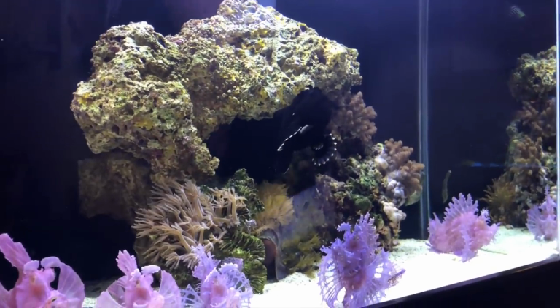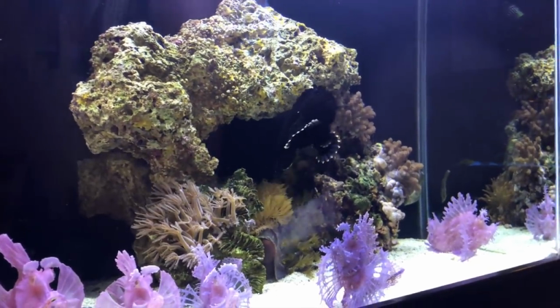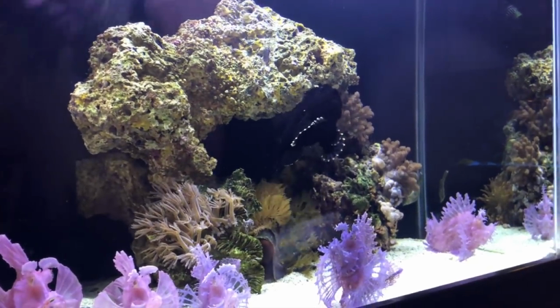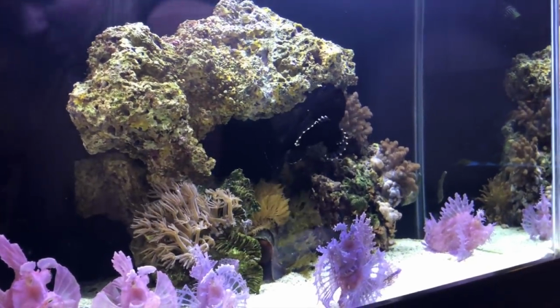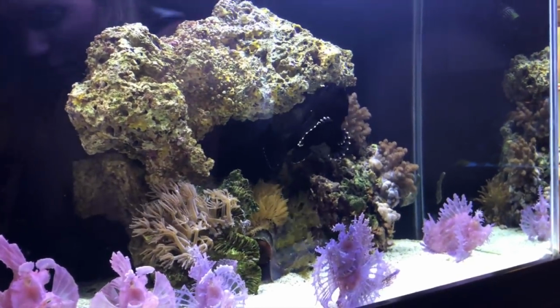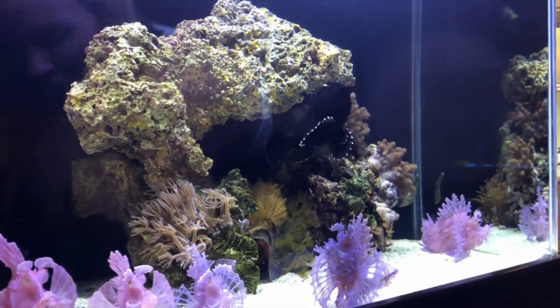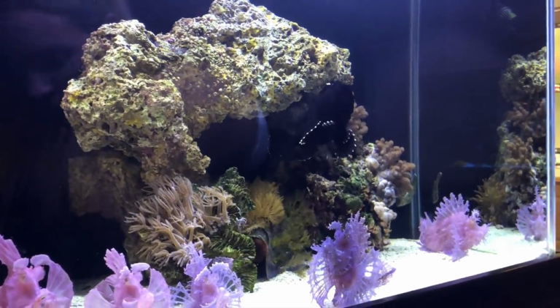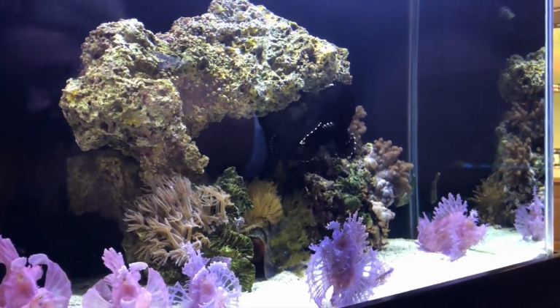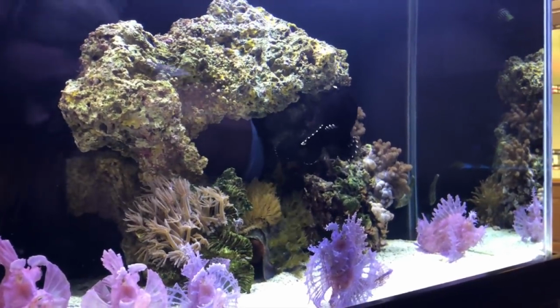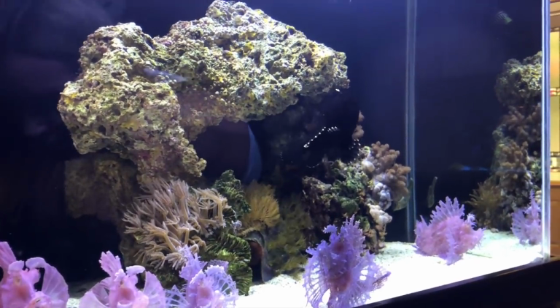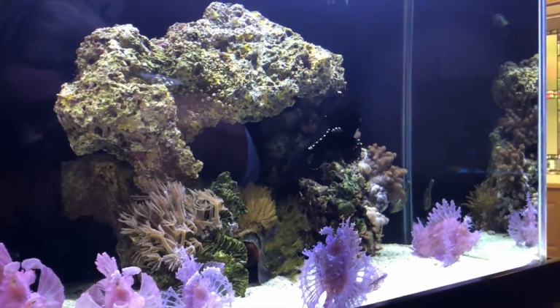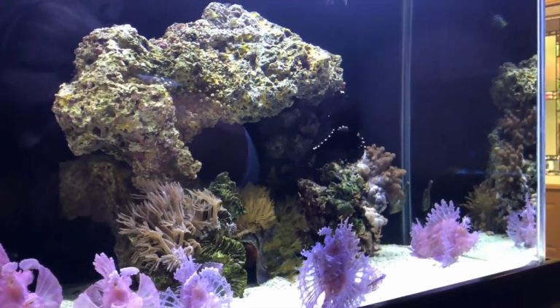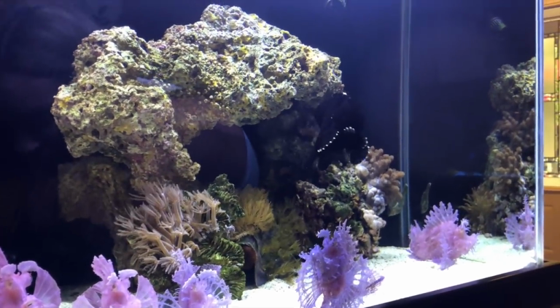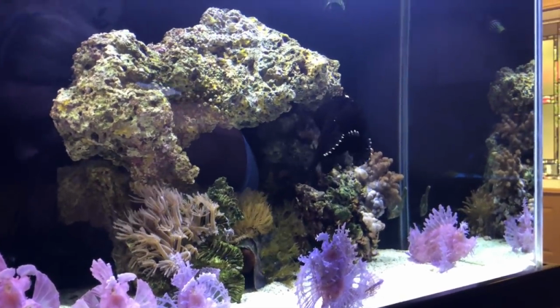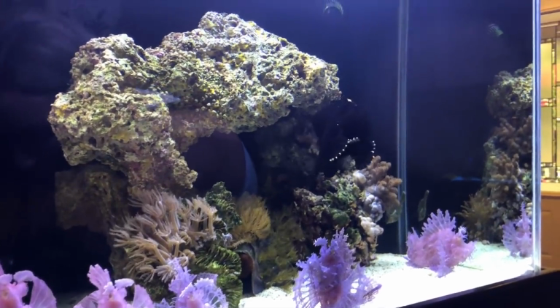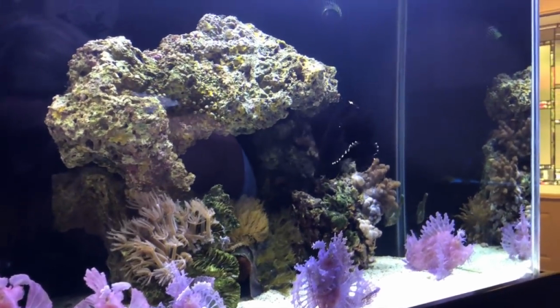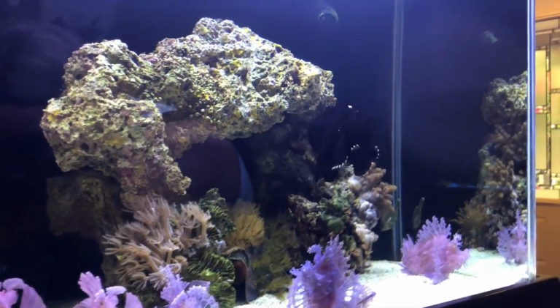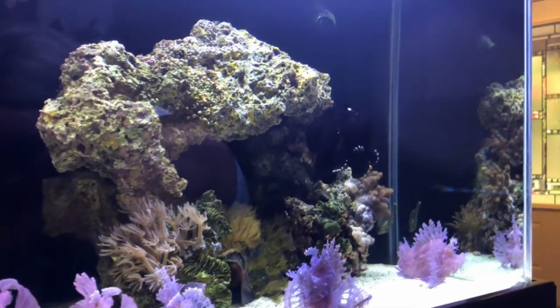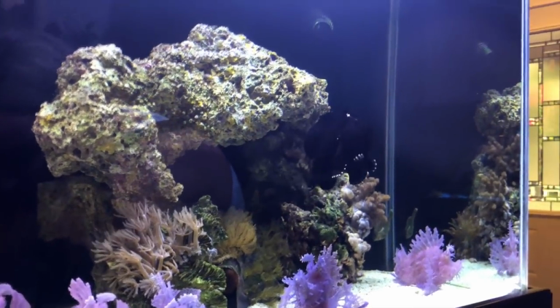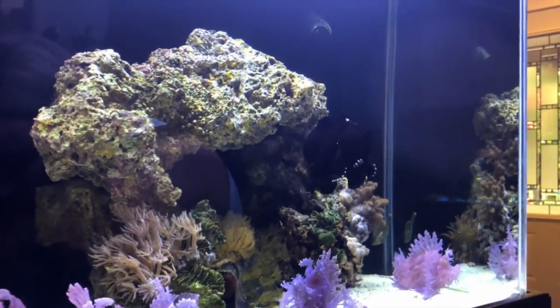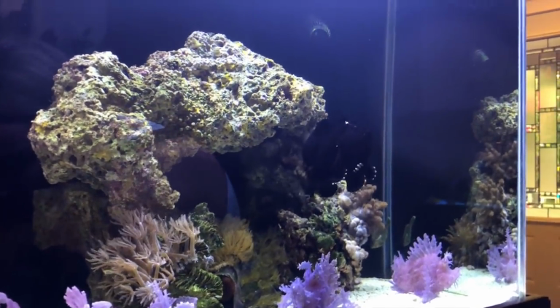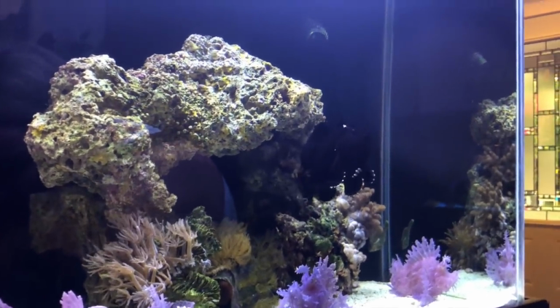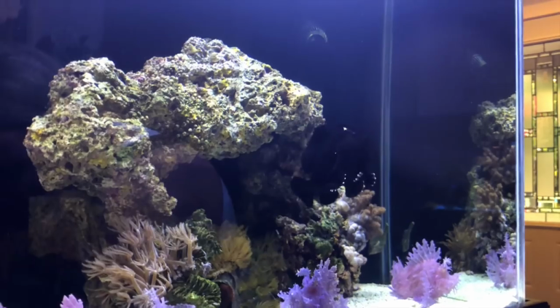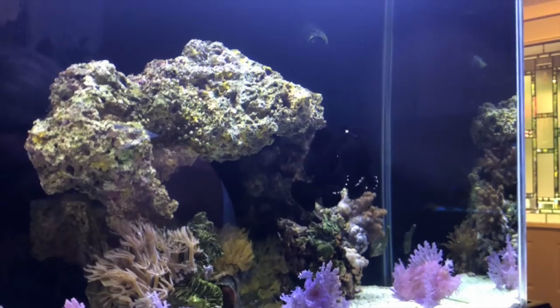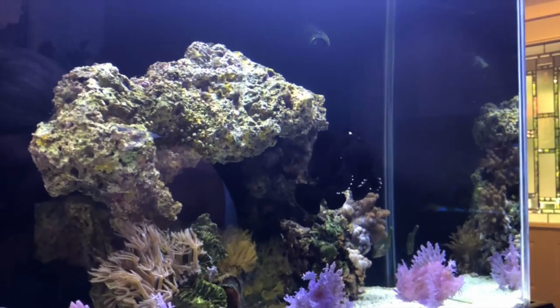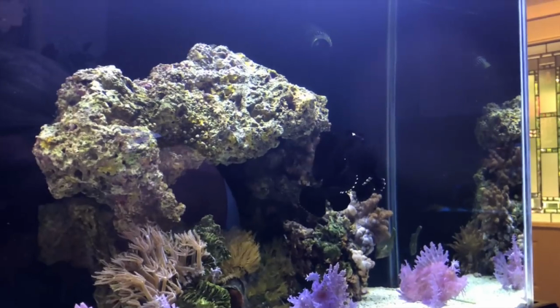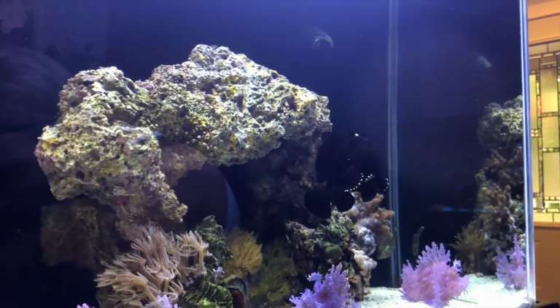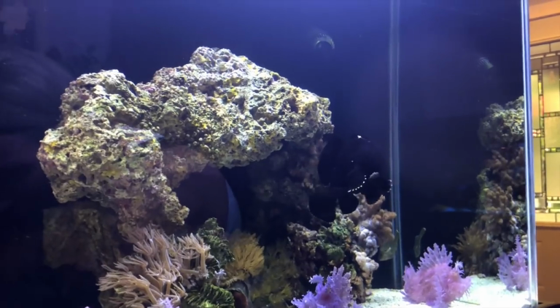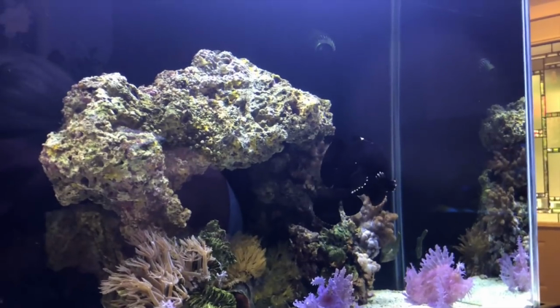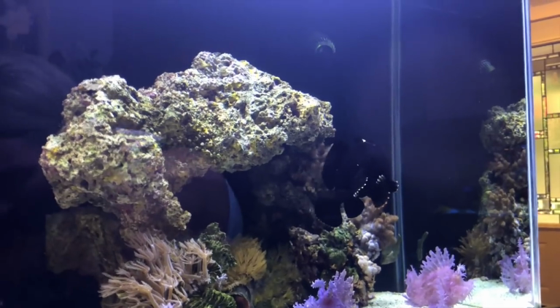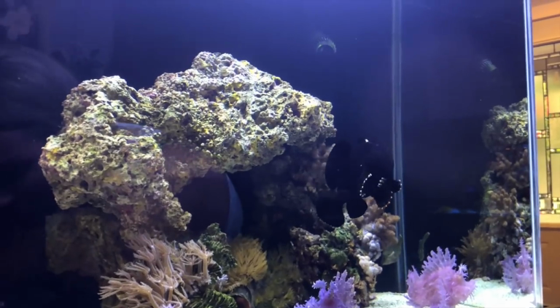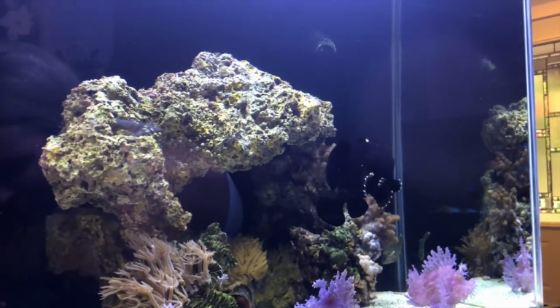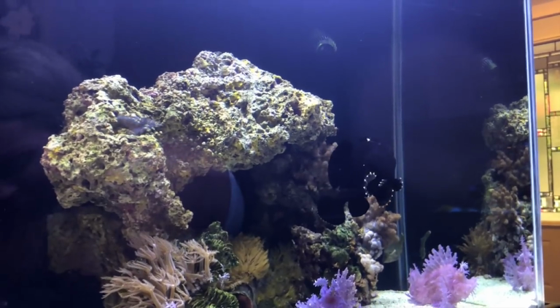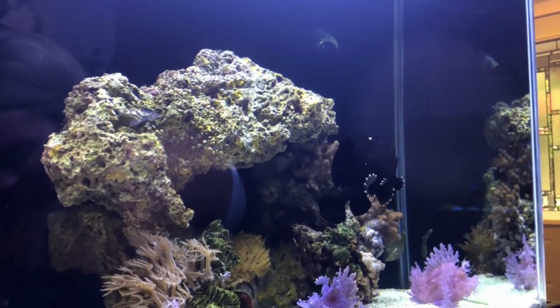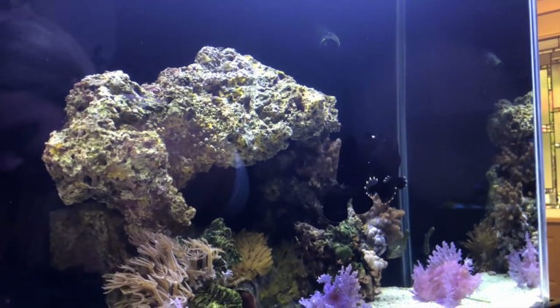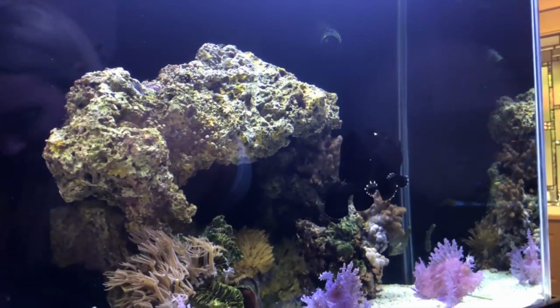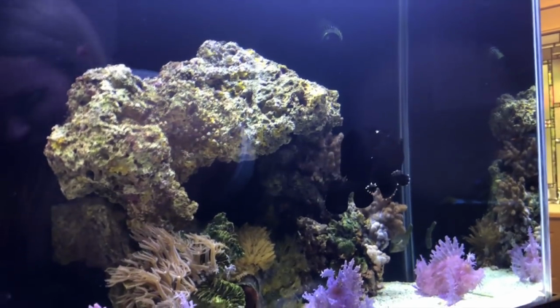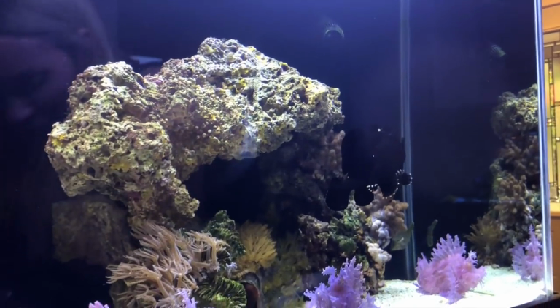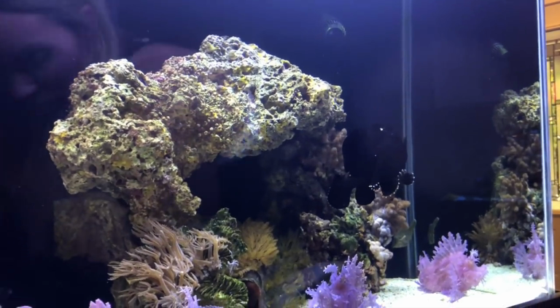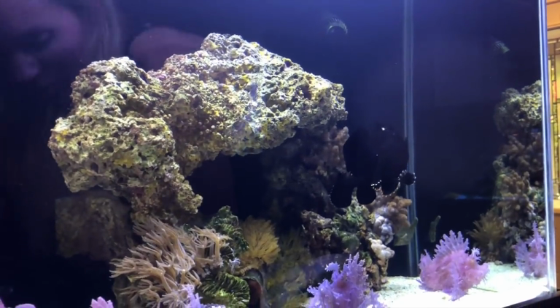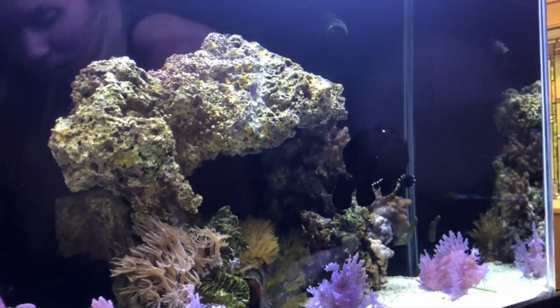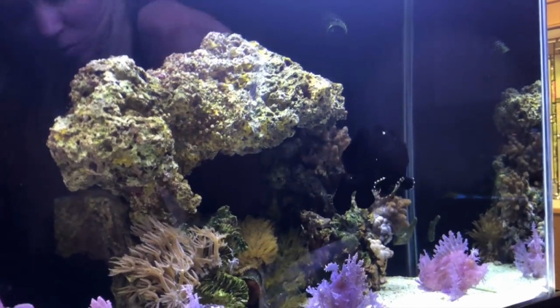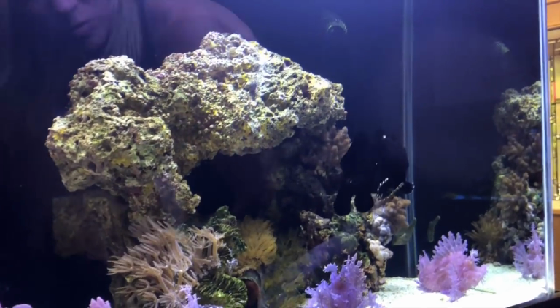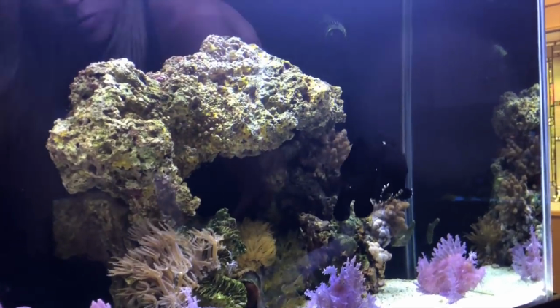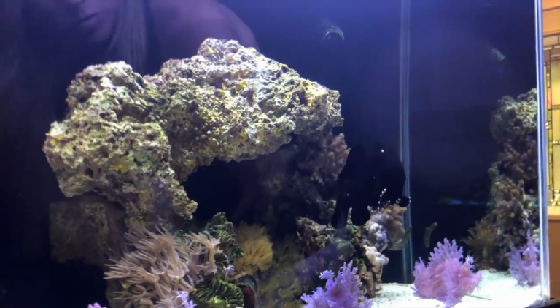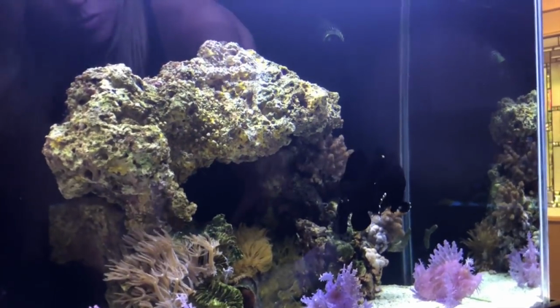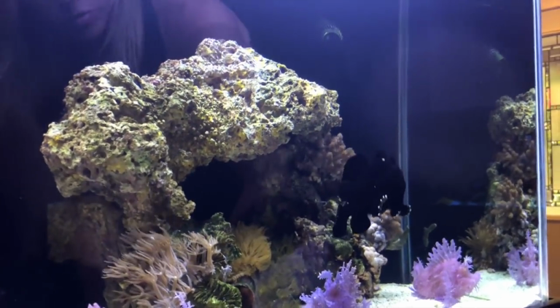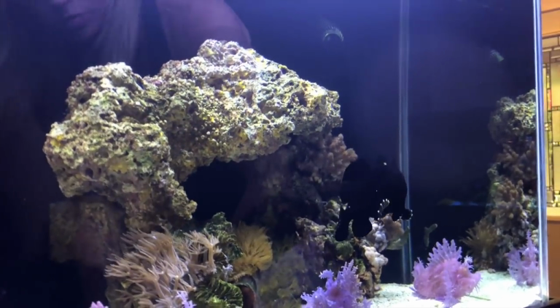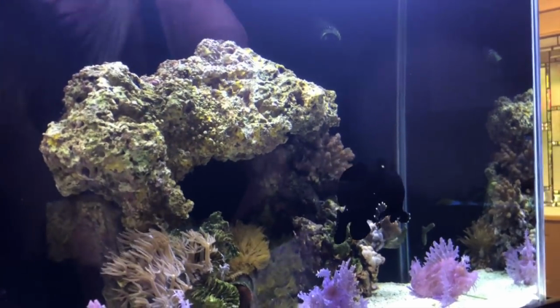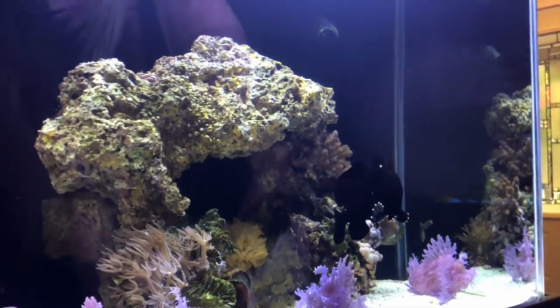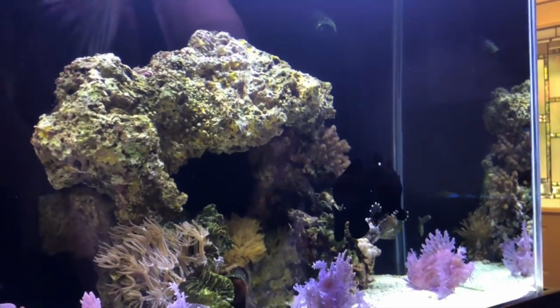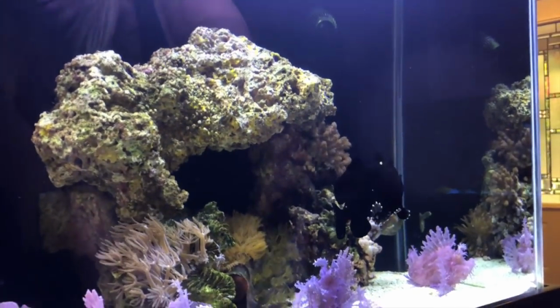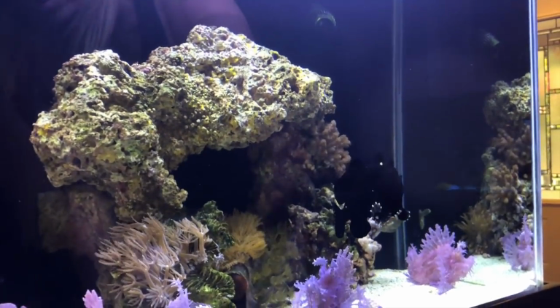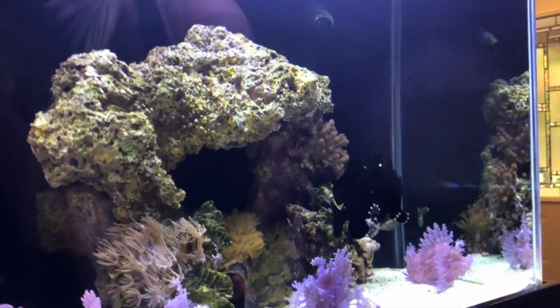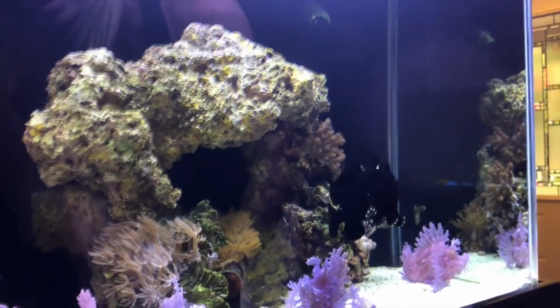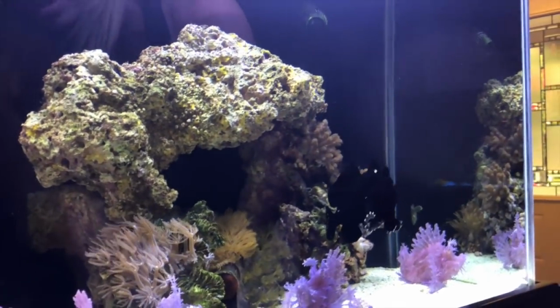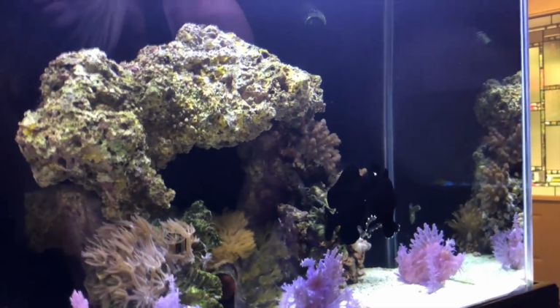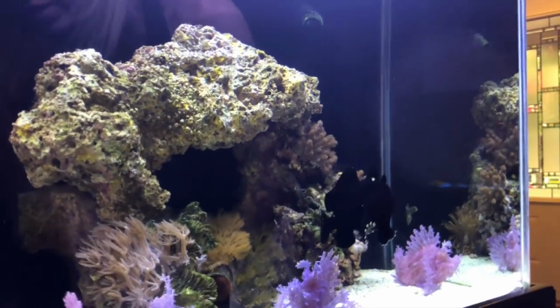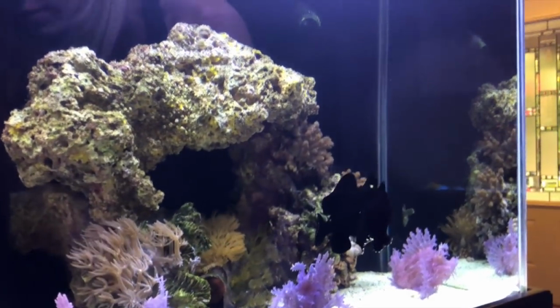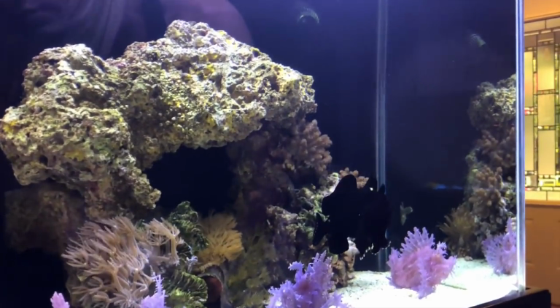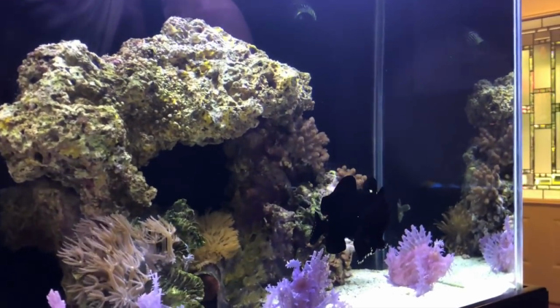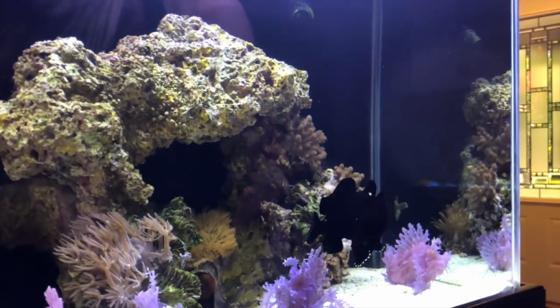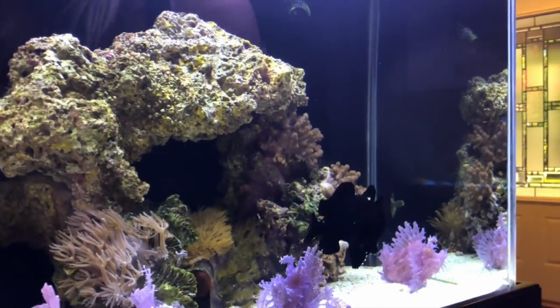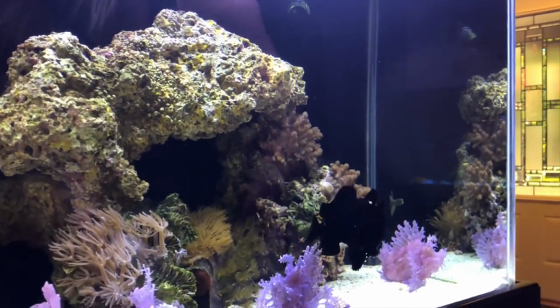He's probably hungry. Let's see if I can feed him.